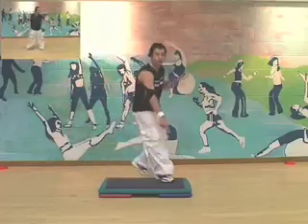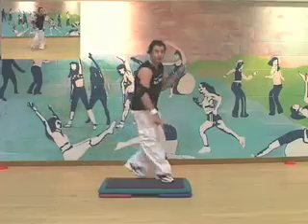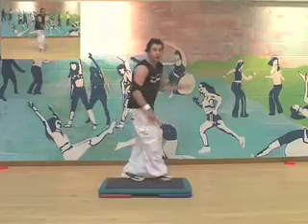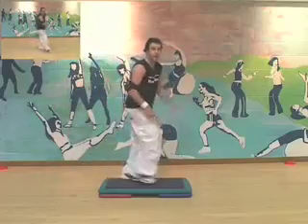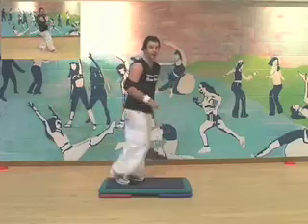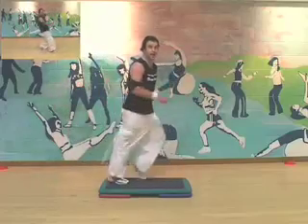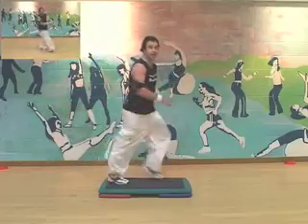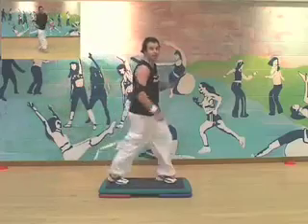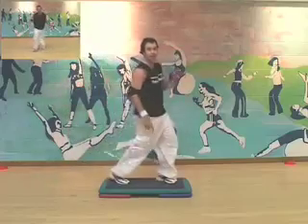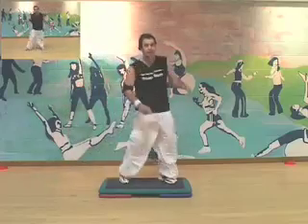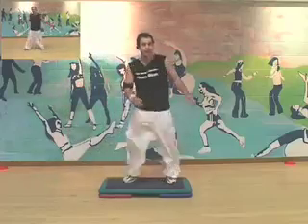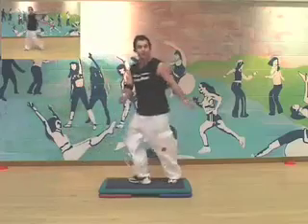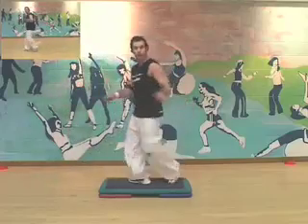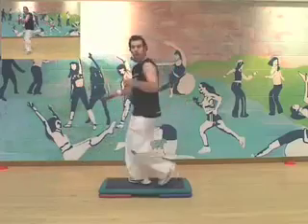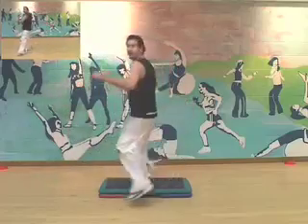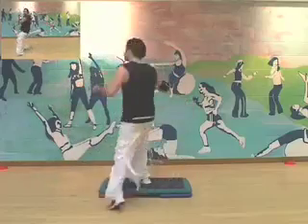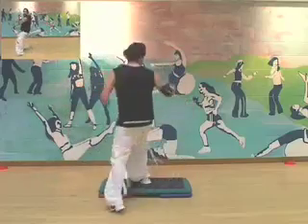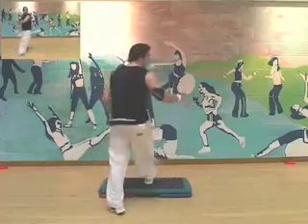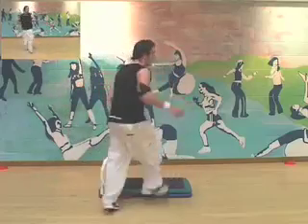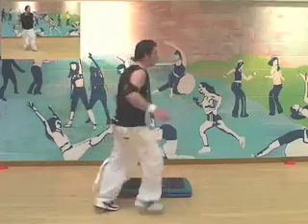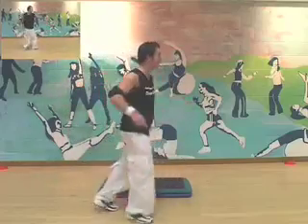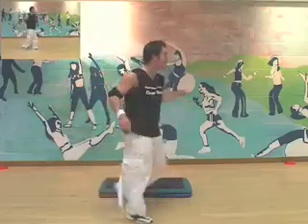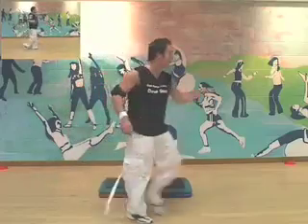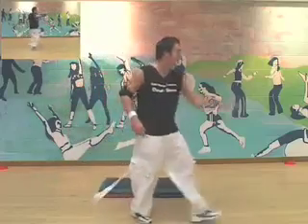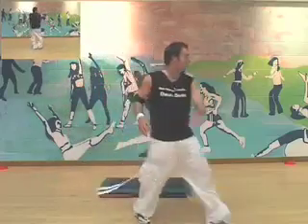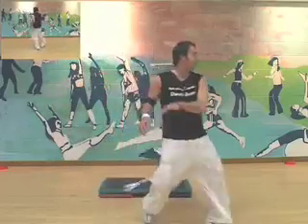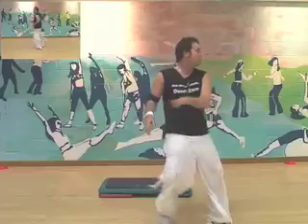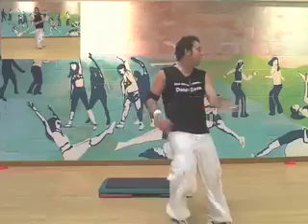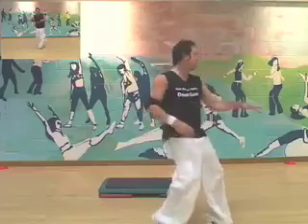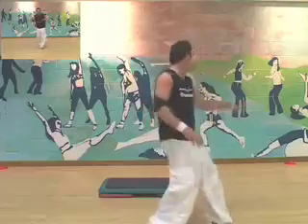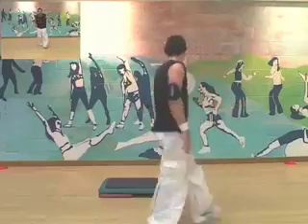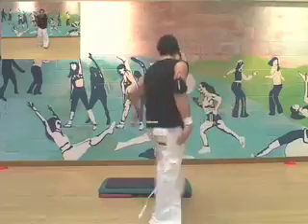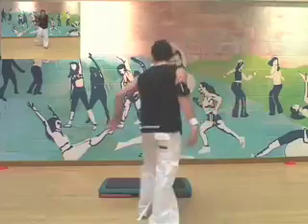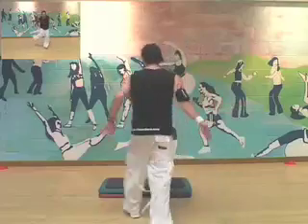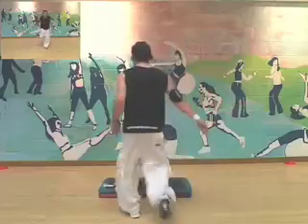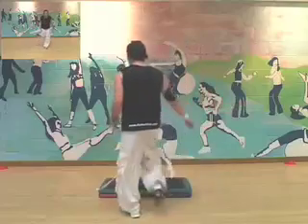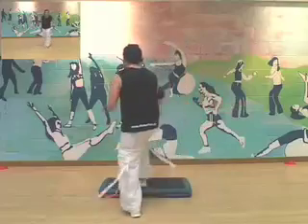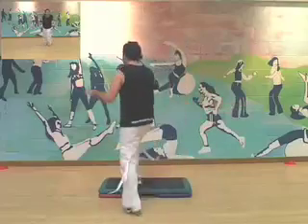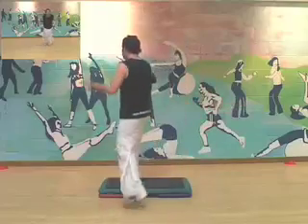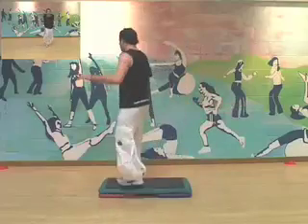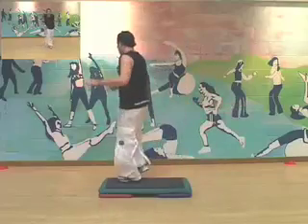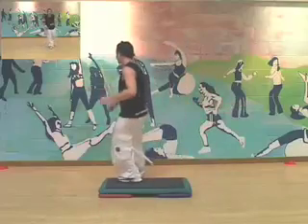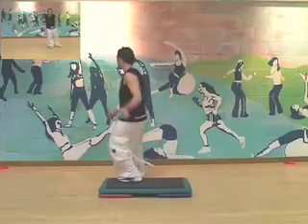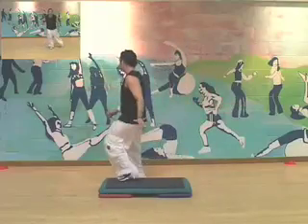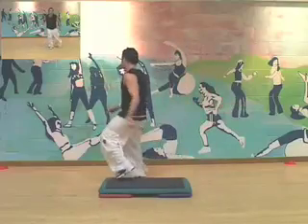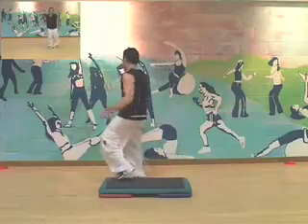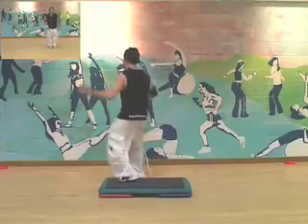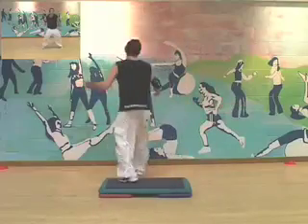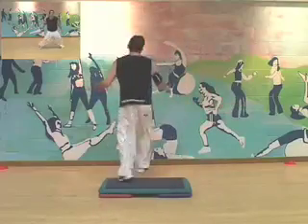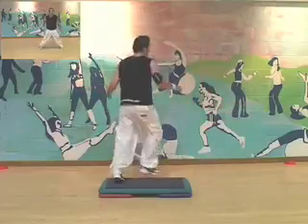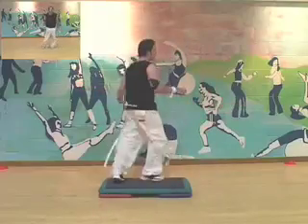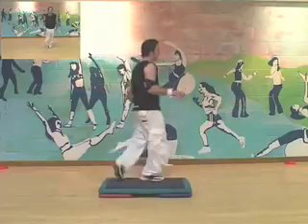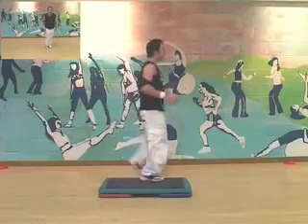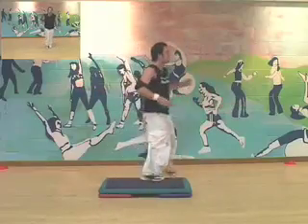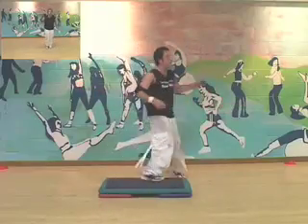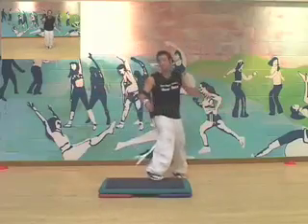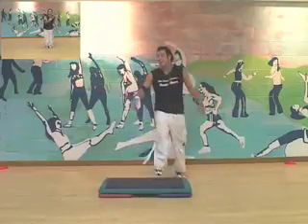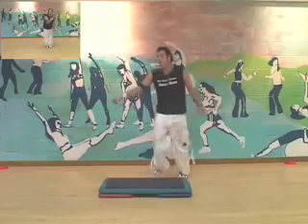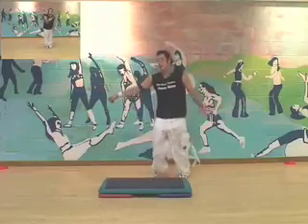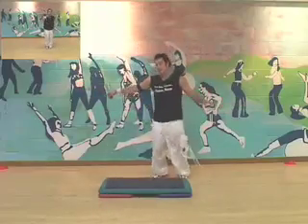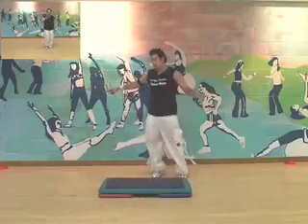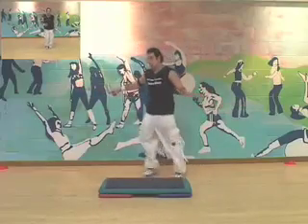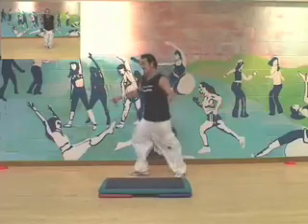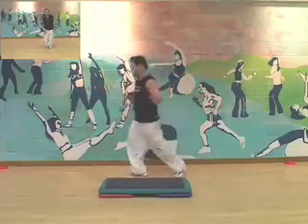1, 2 and 3, 4, step down mambo. Cha-cha over. Here's the reverse. Here's the cha-cha. Now we dance.